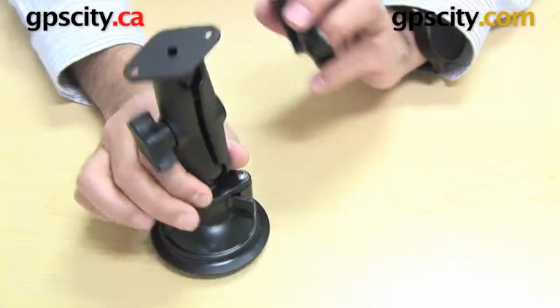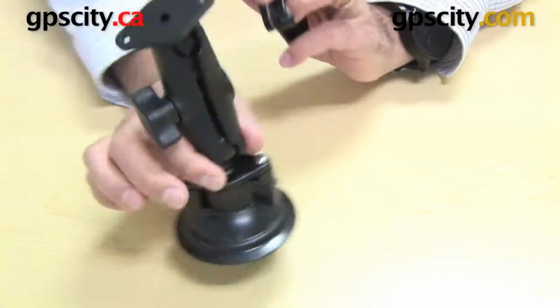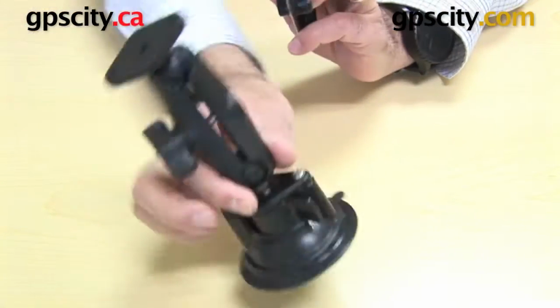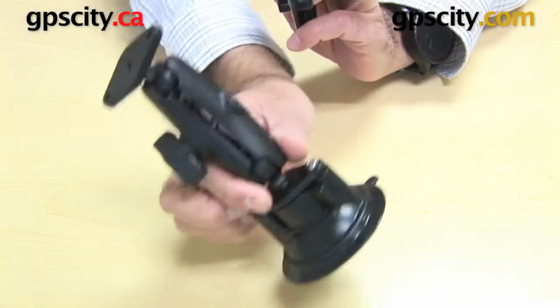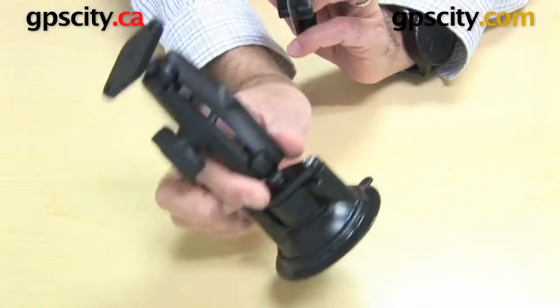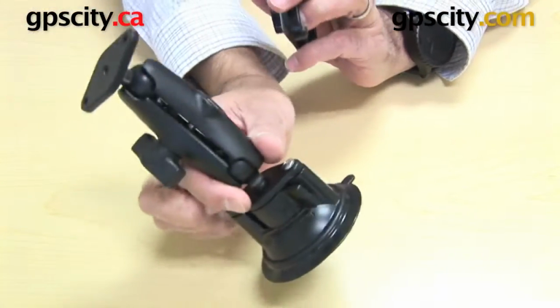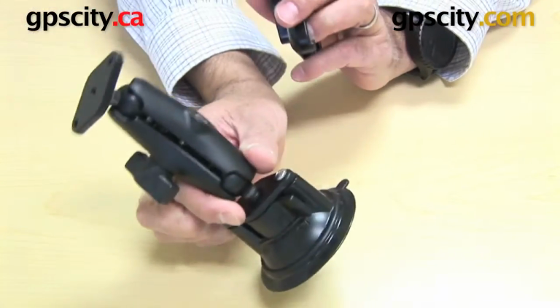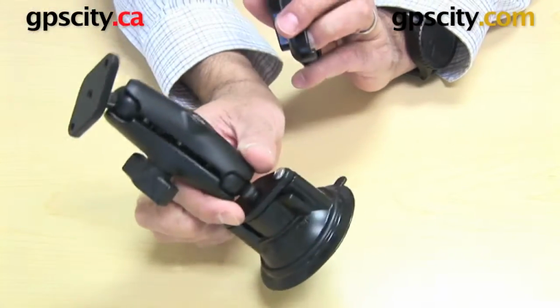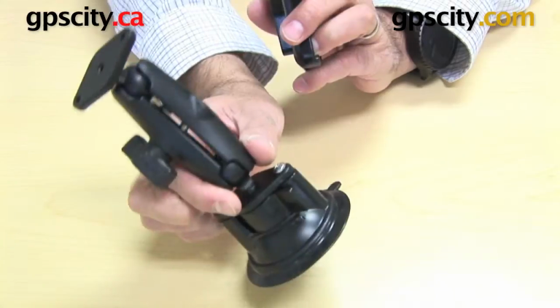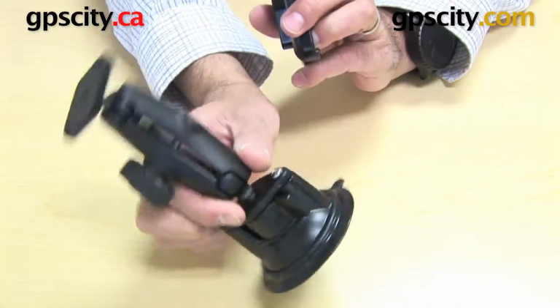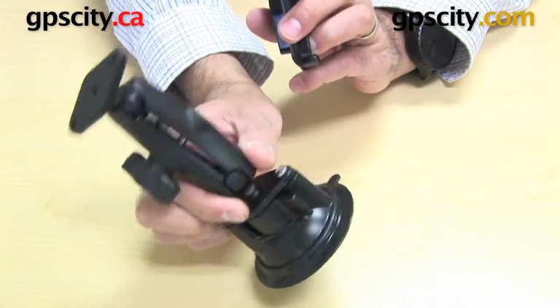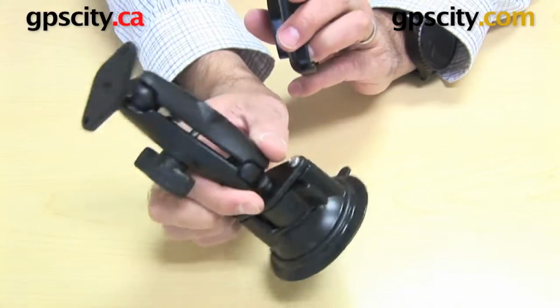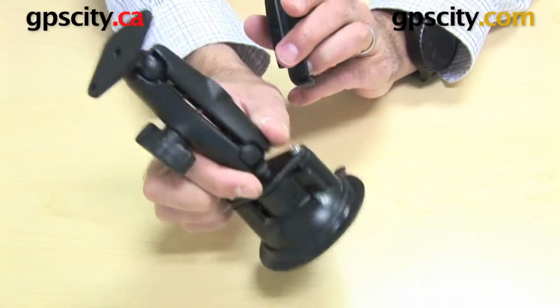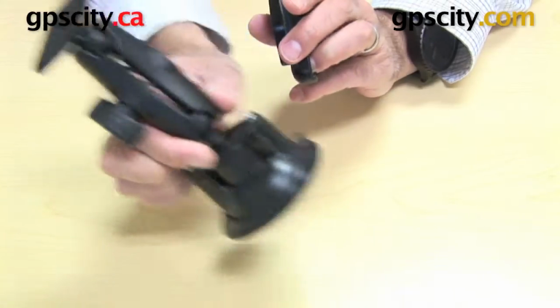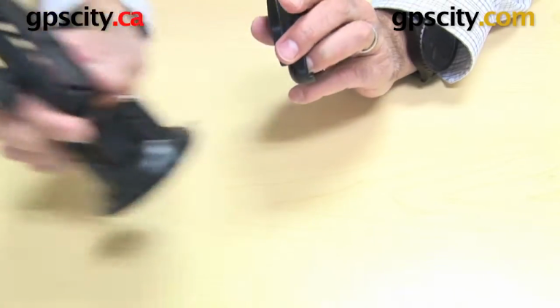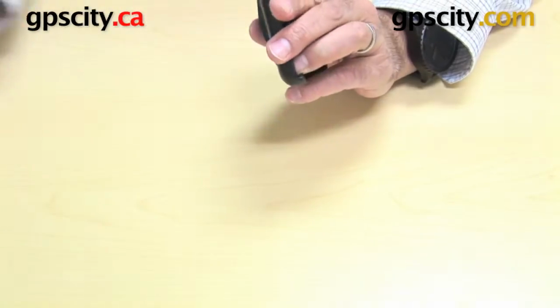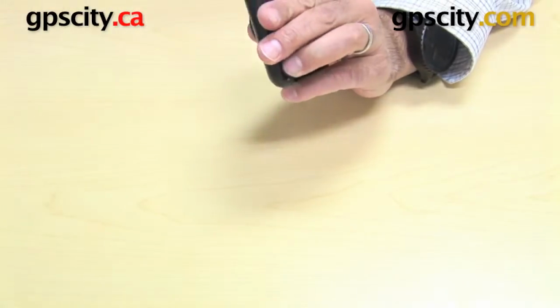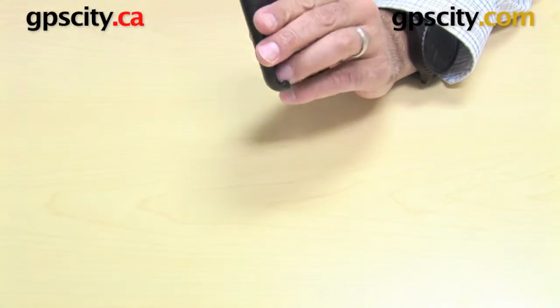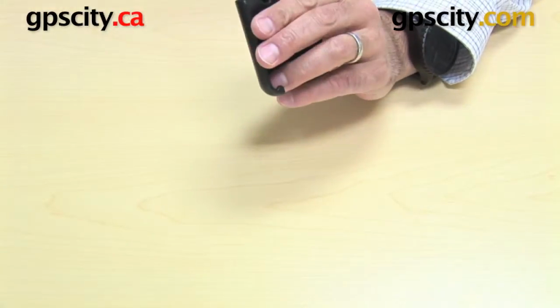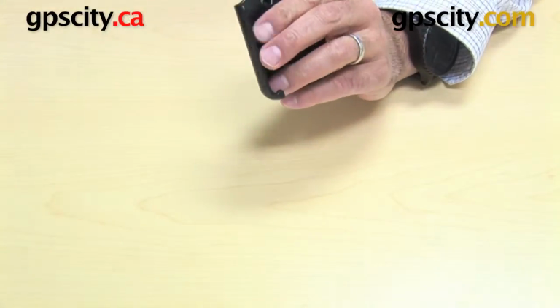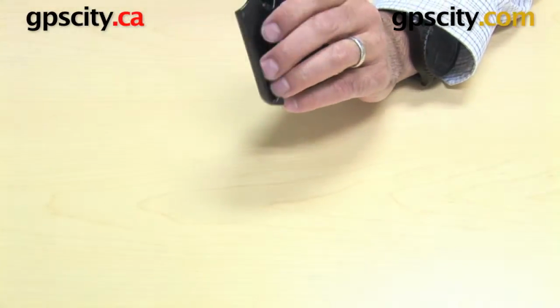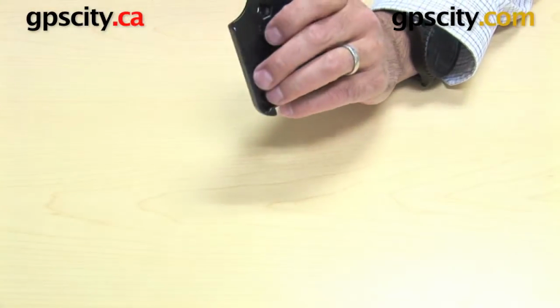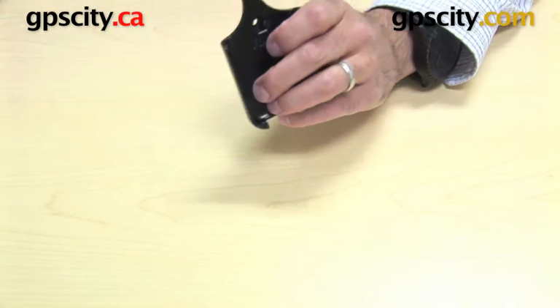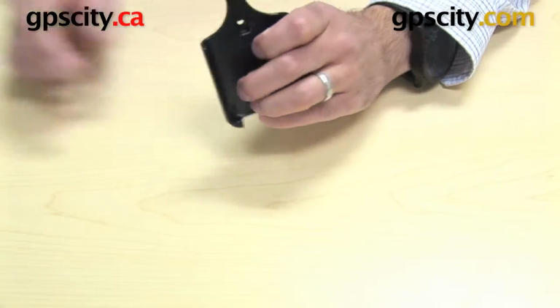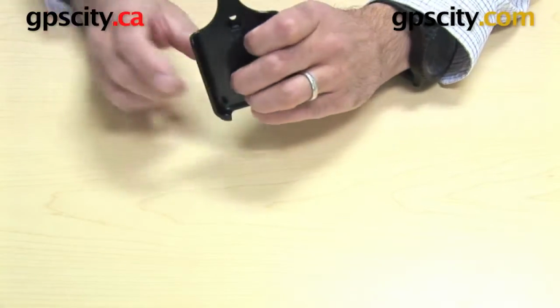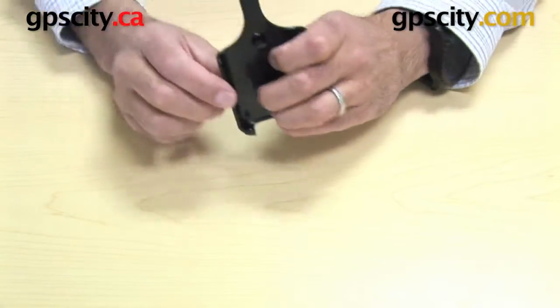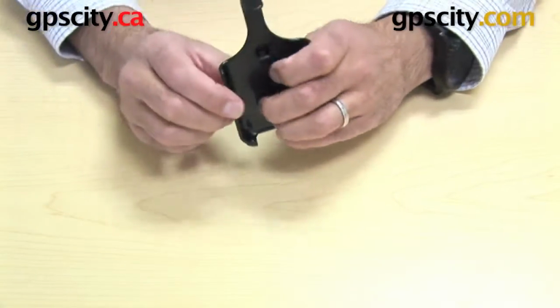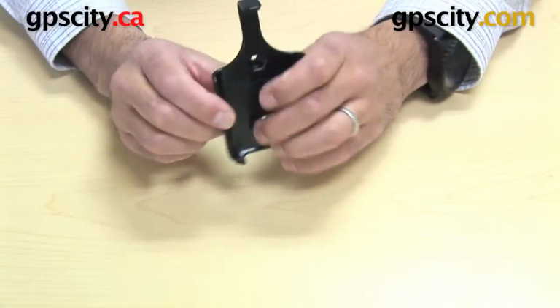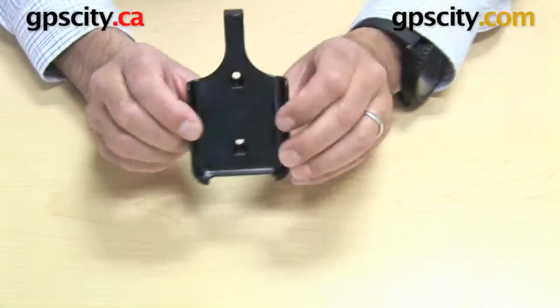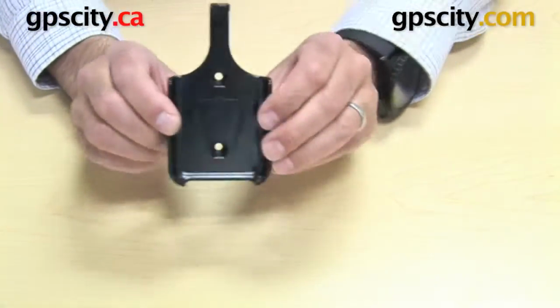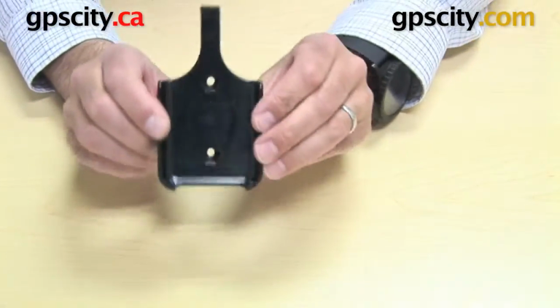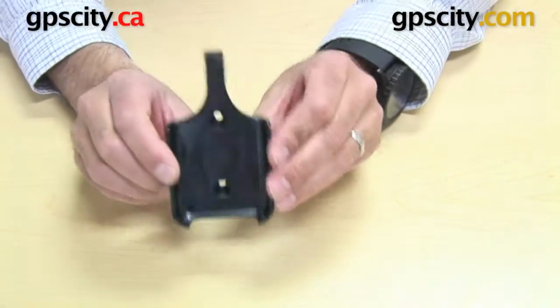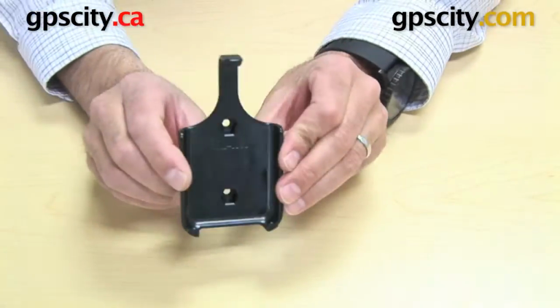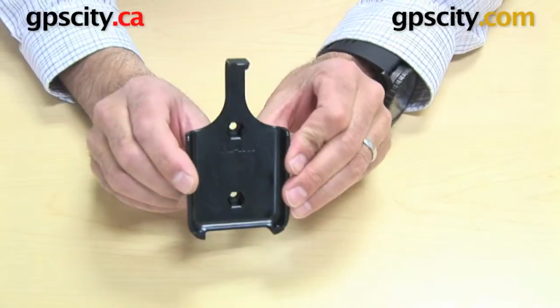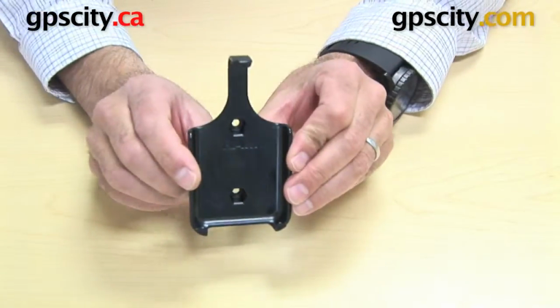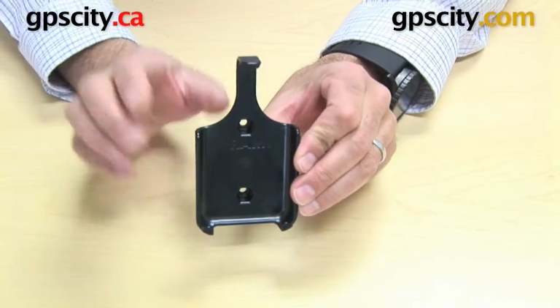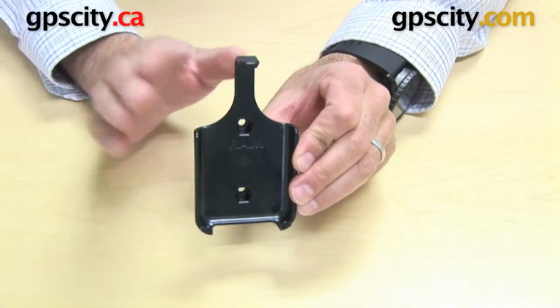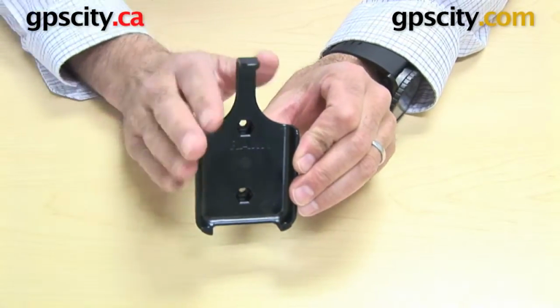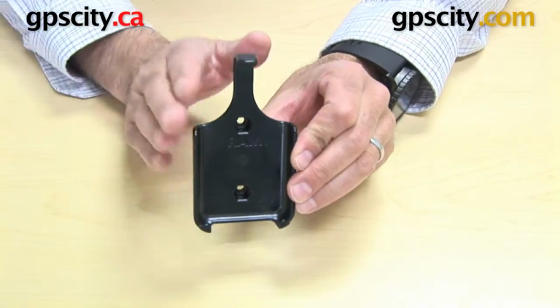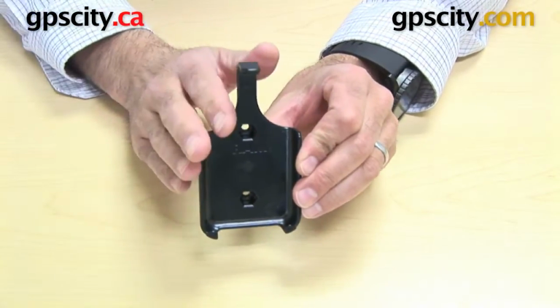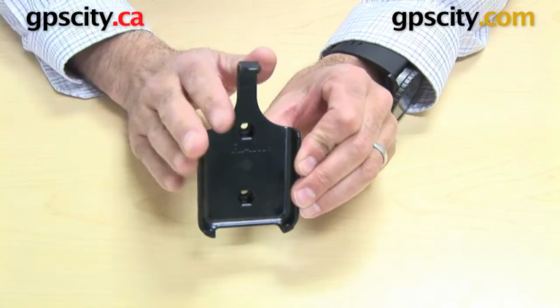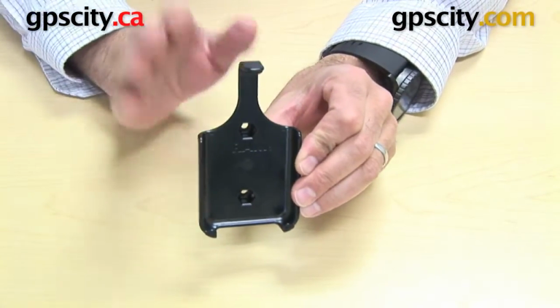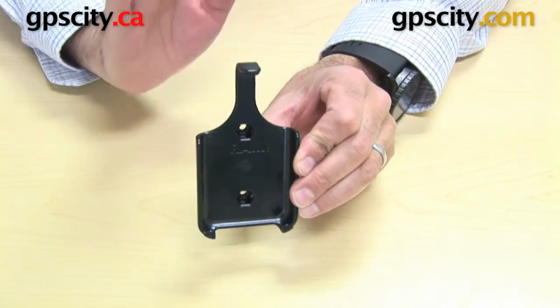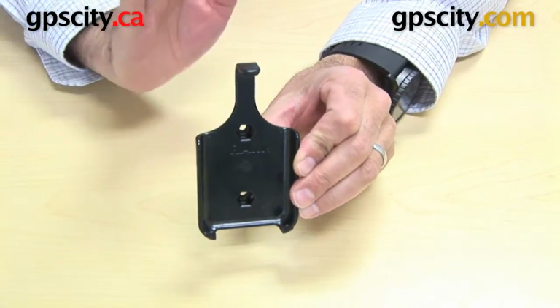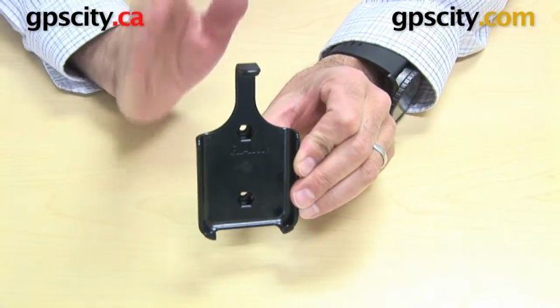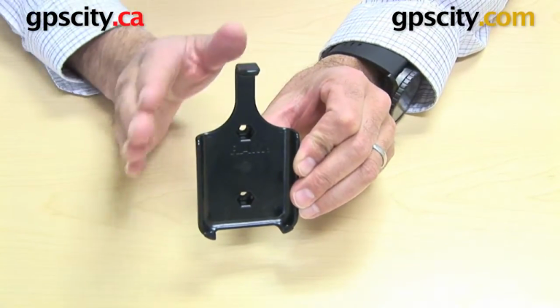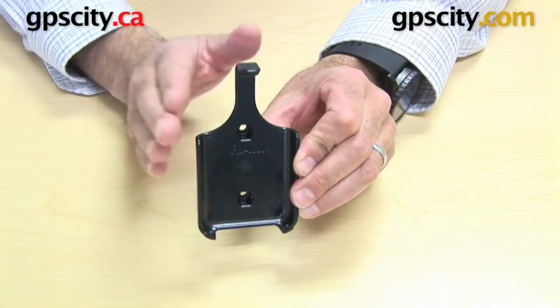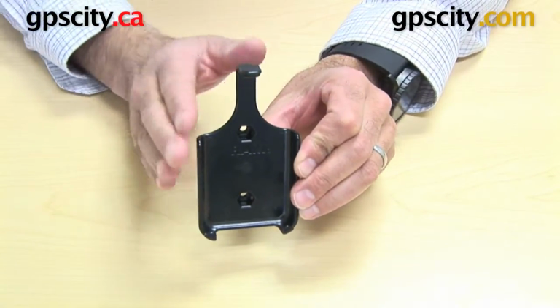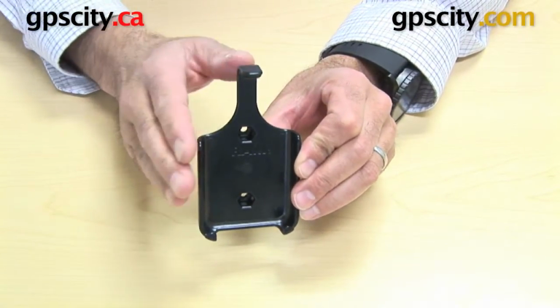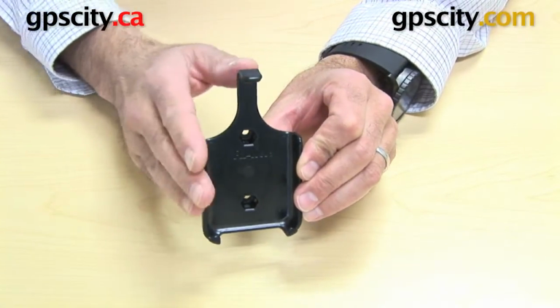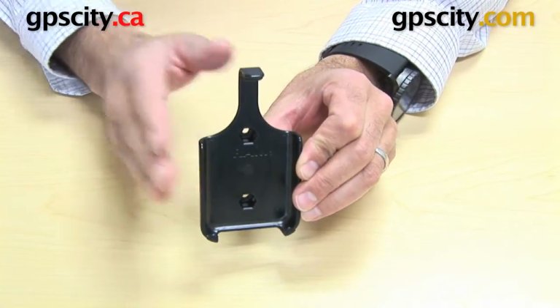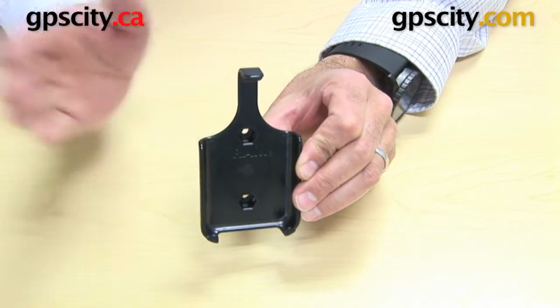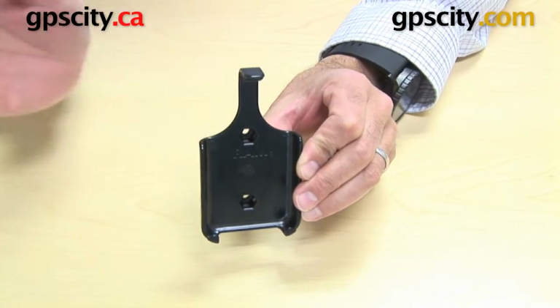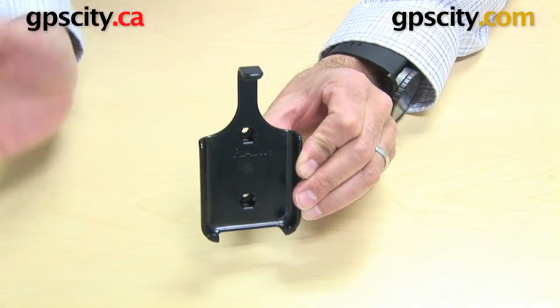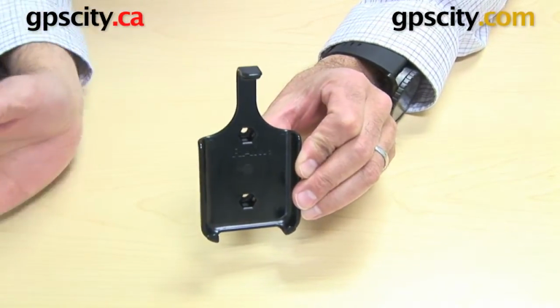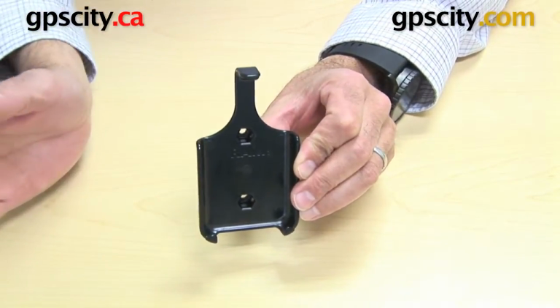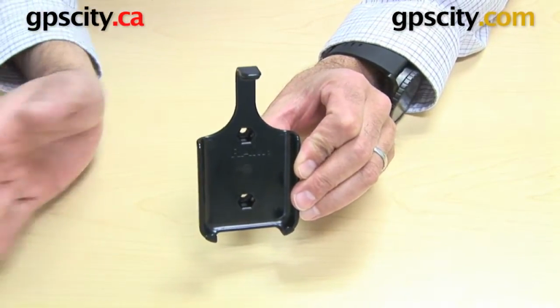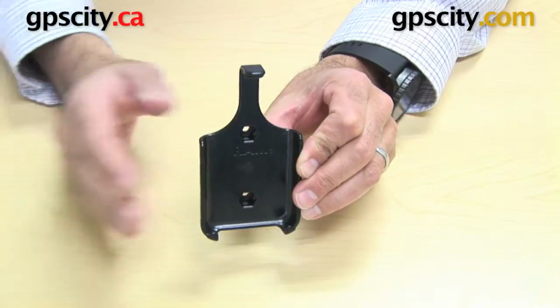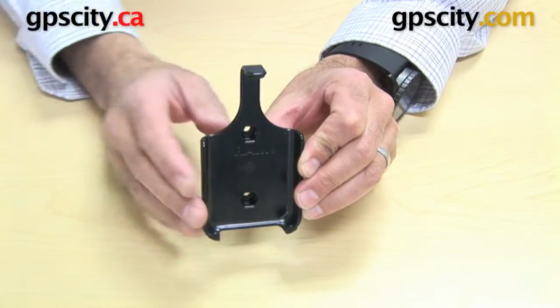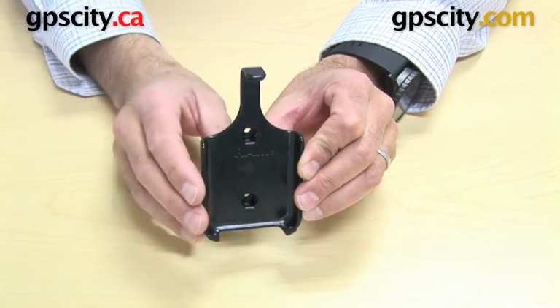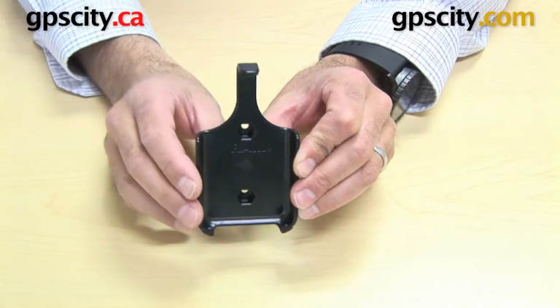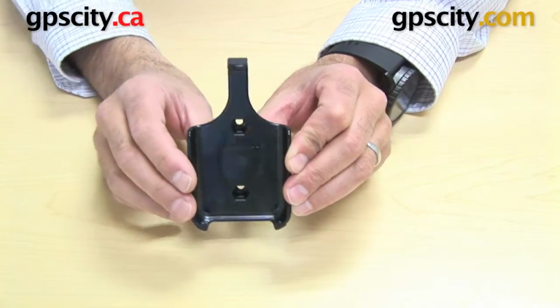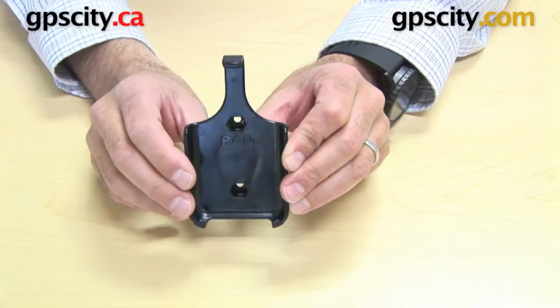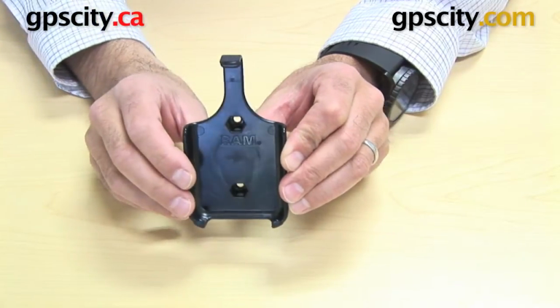So again, none of these parts shown here are included with this cradle — I'm just showing you this cradle, which will include the hardware to connect it to that mount.